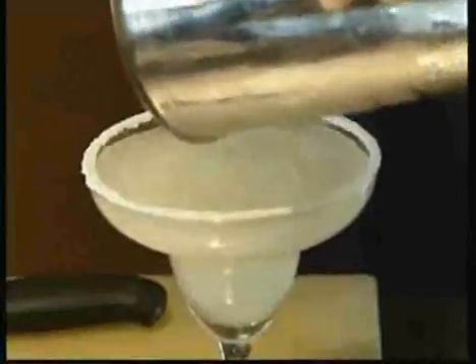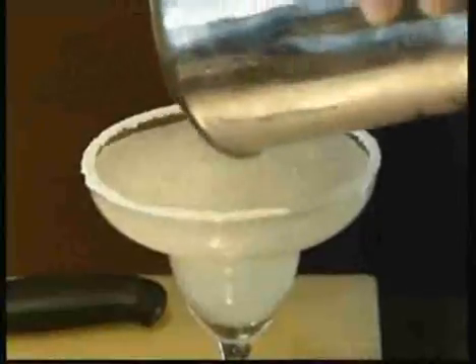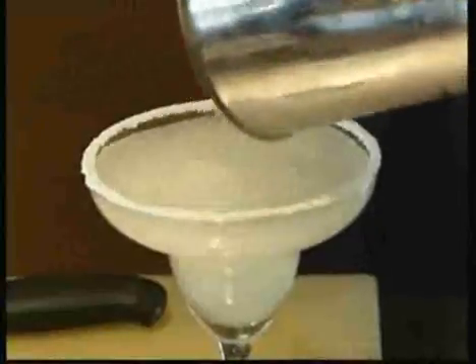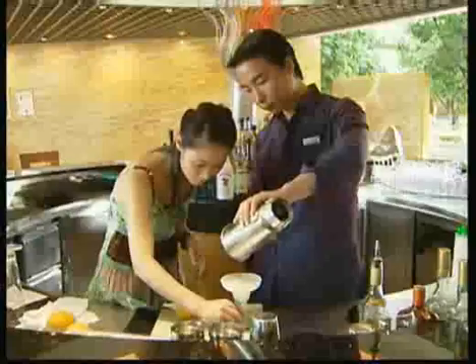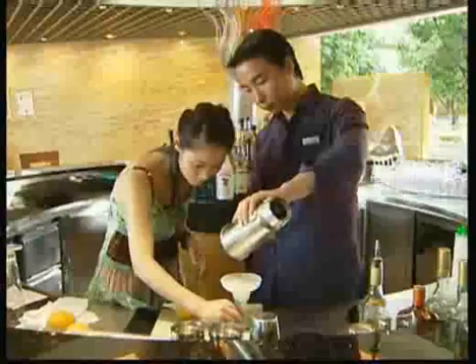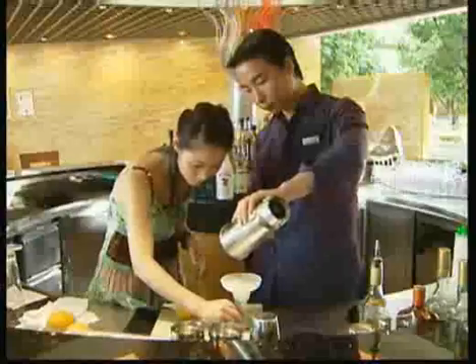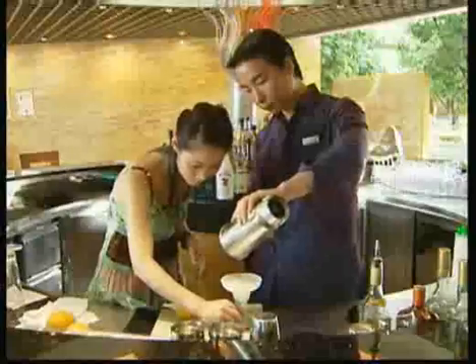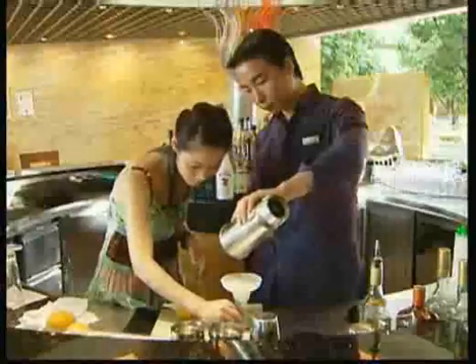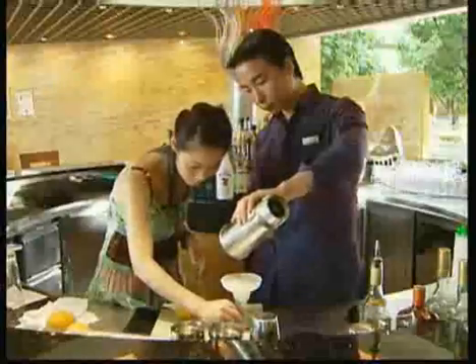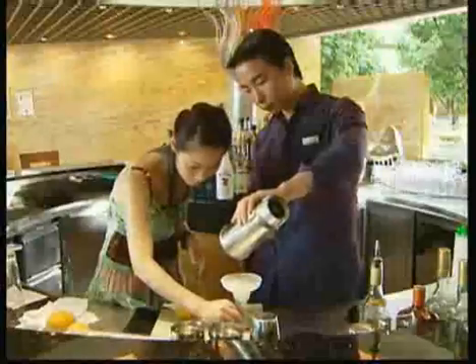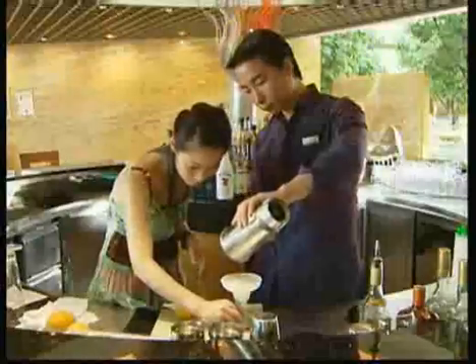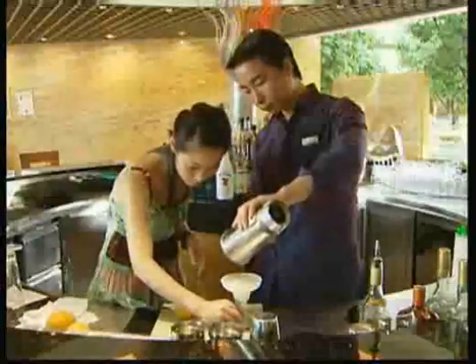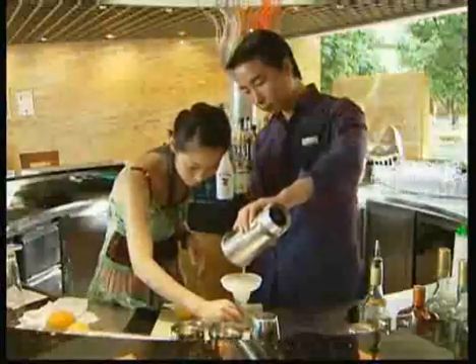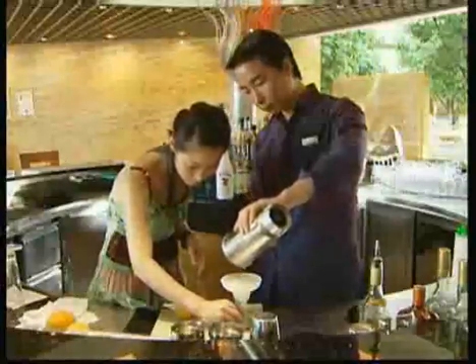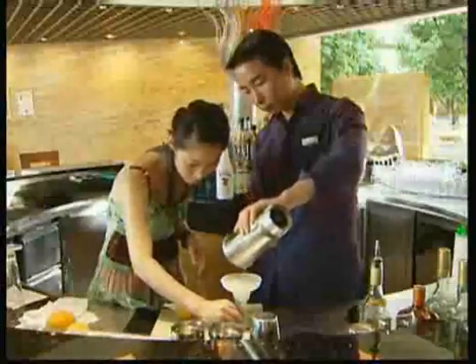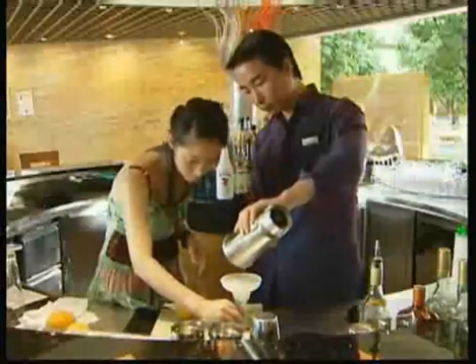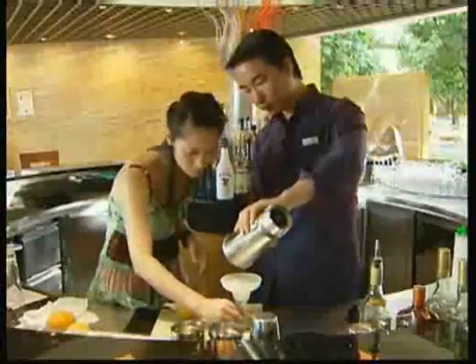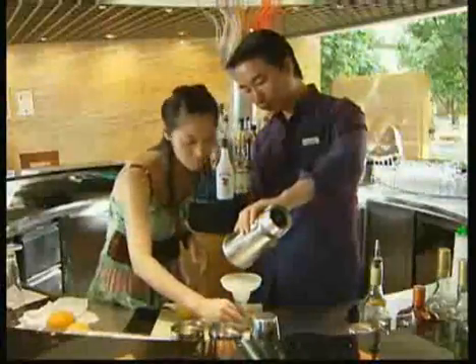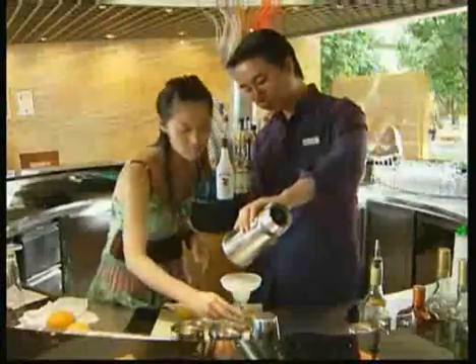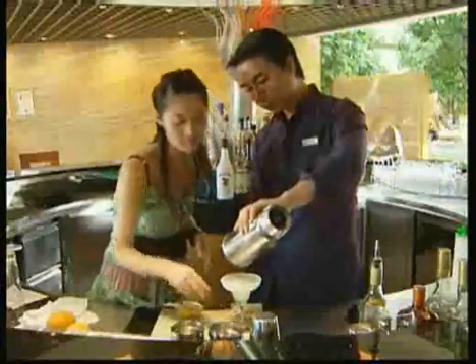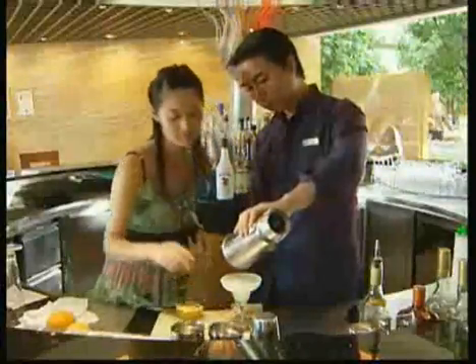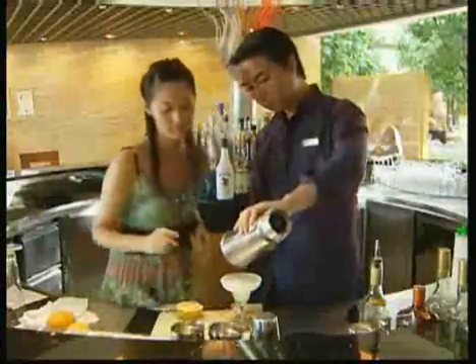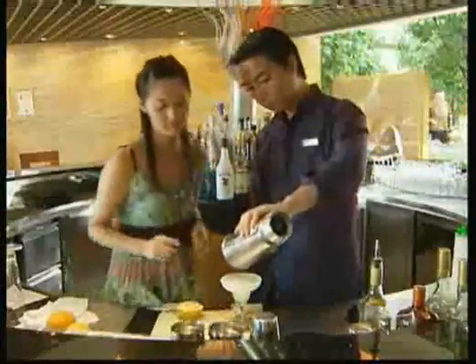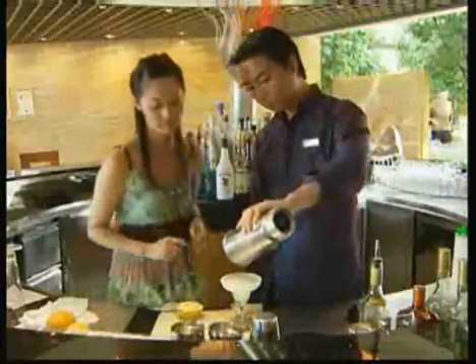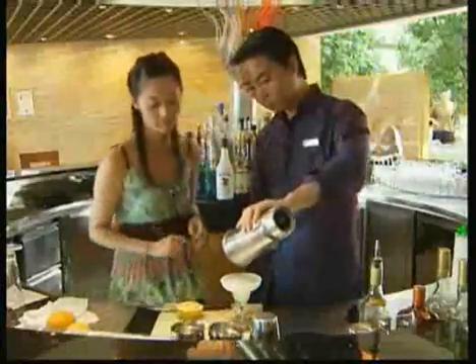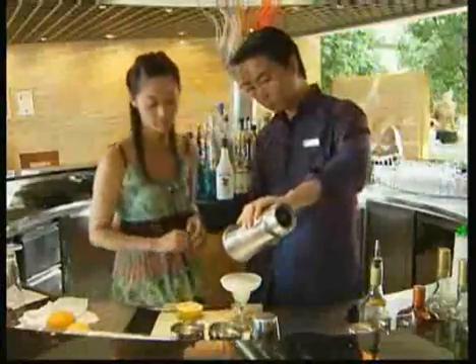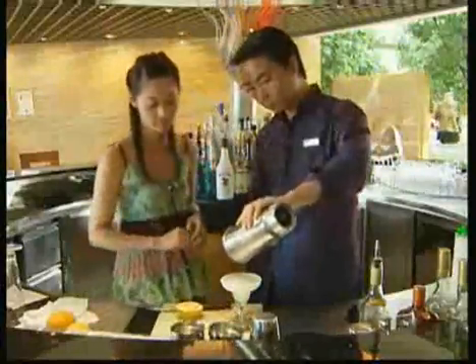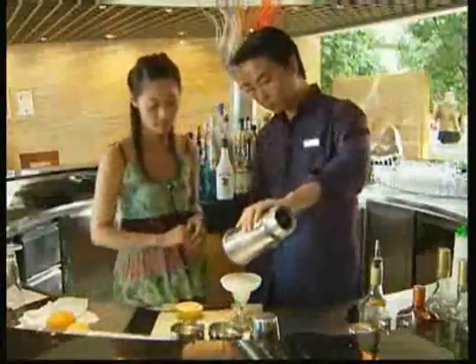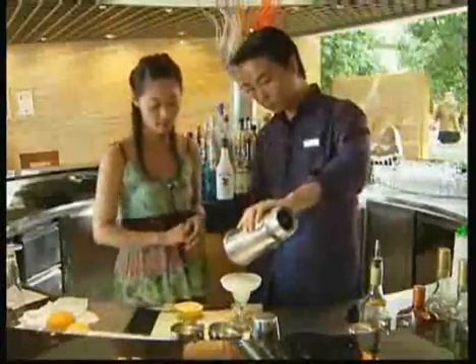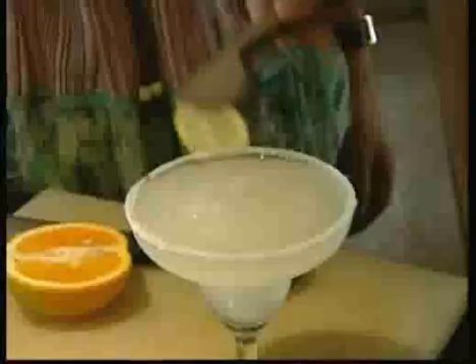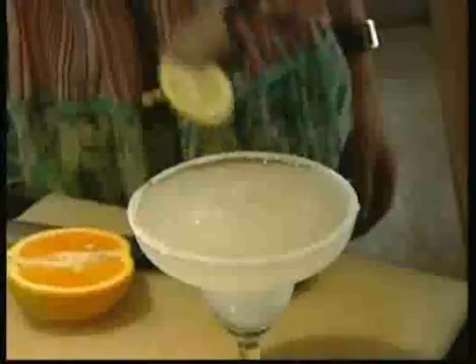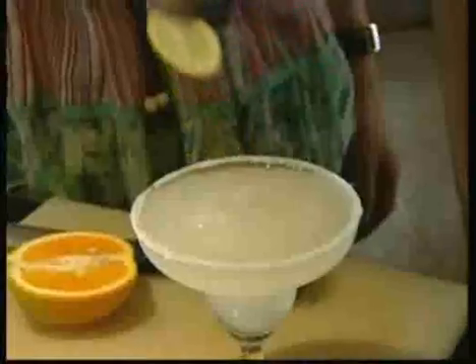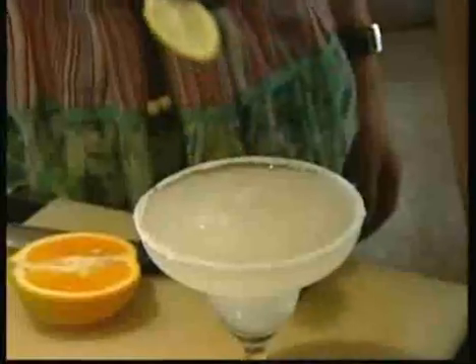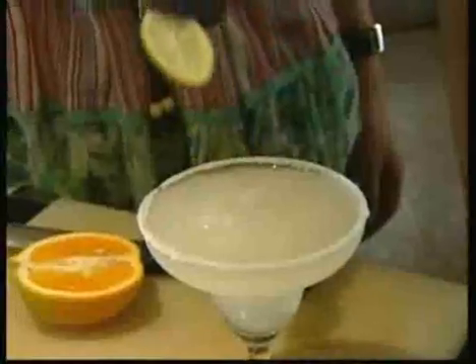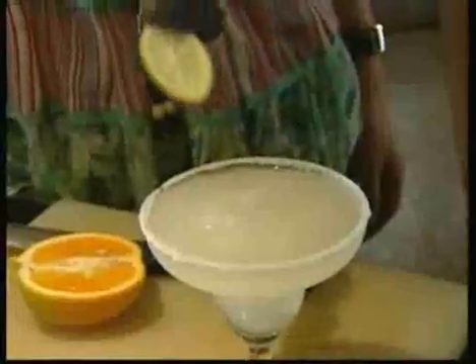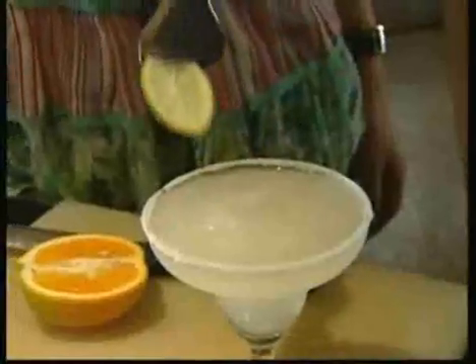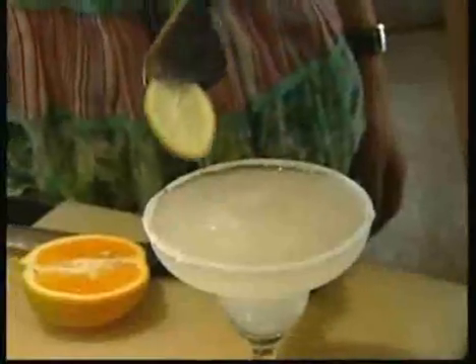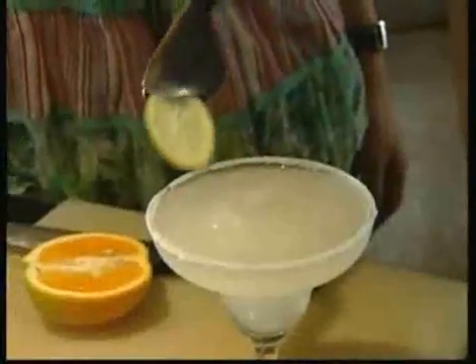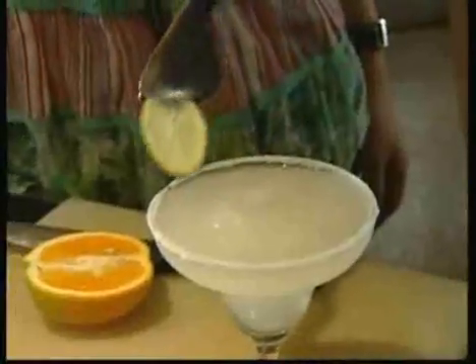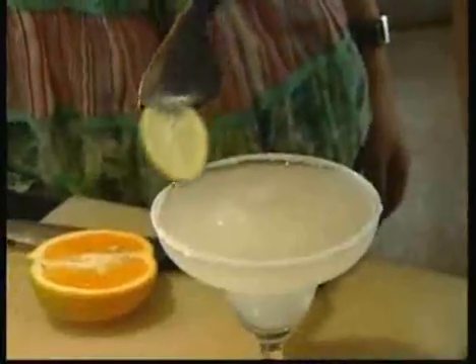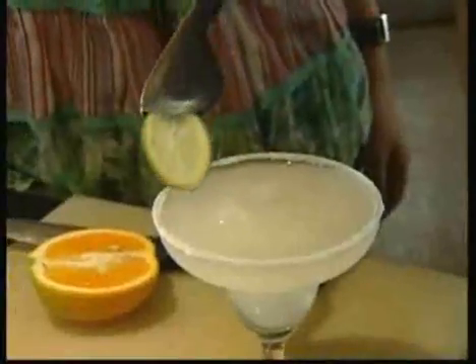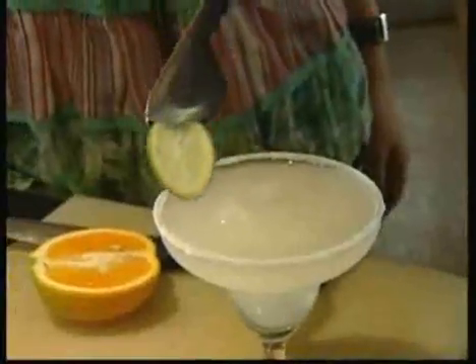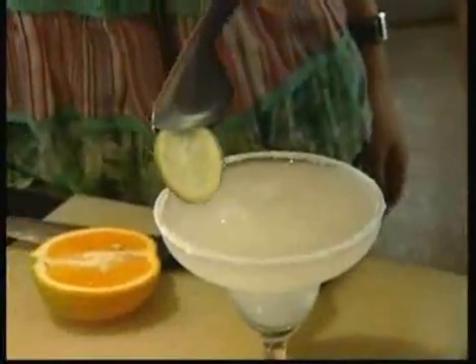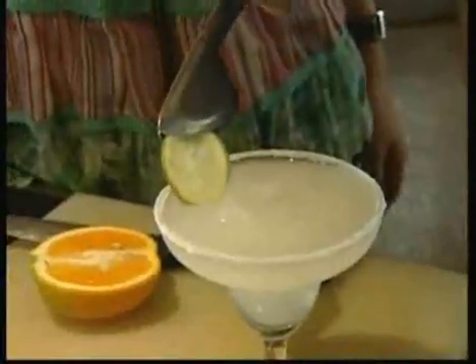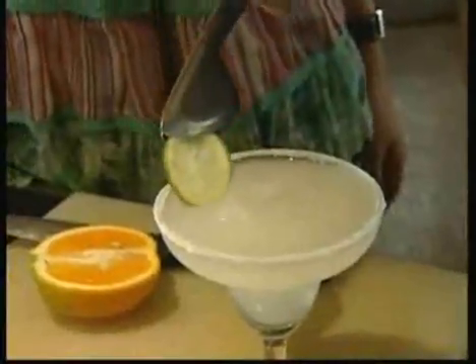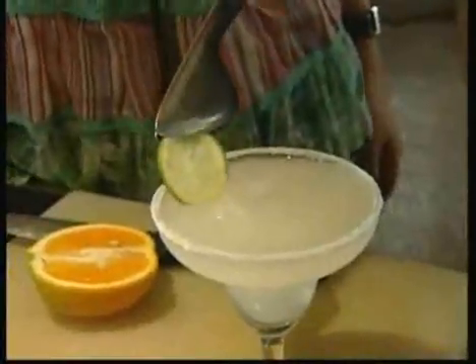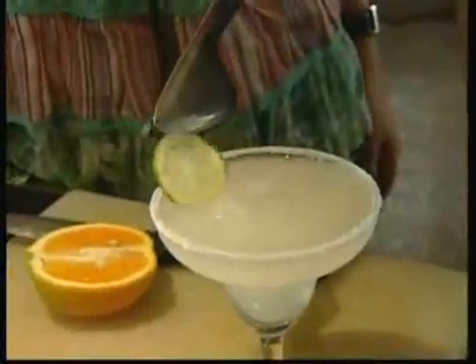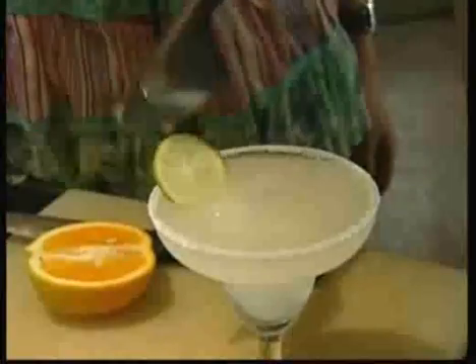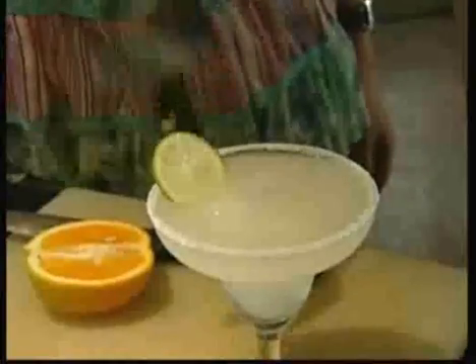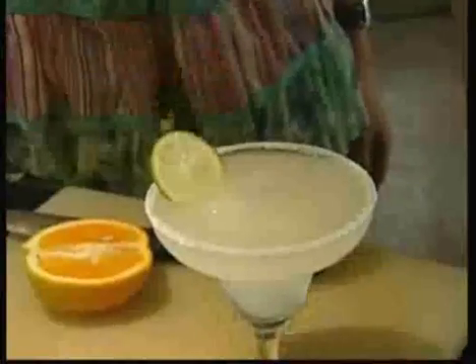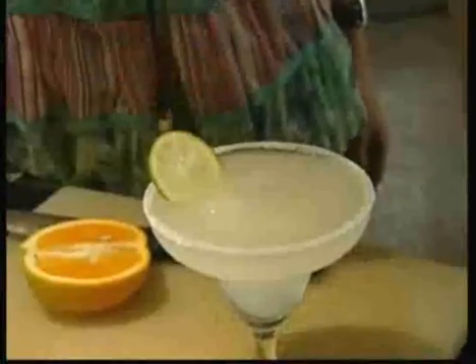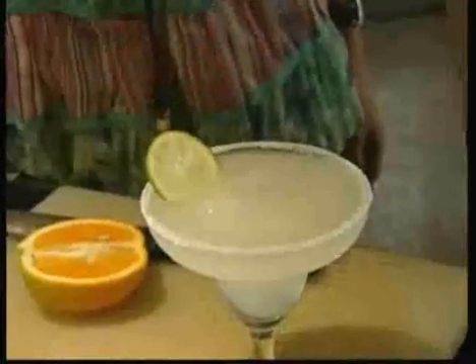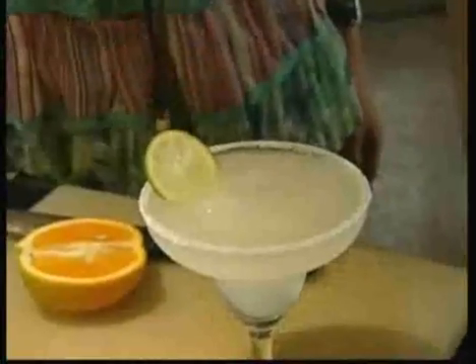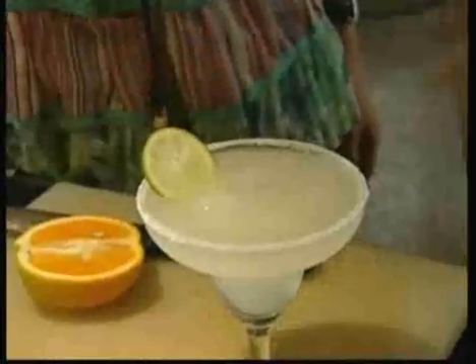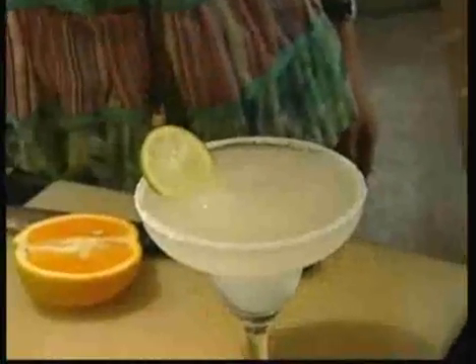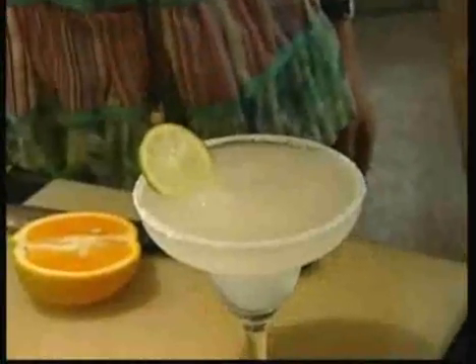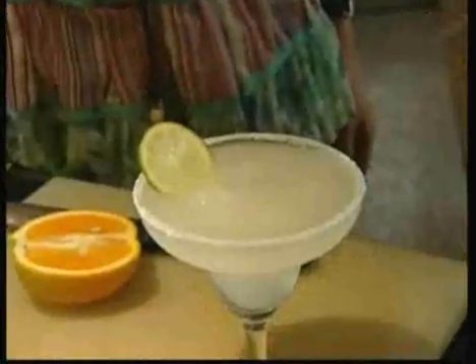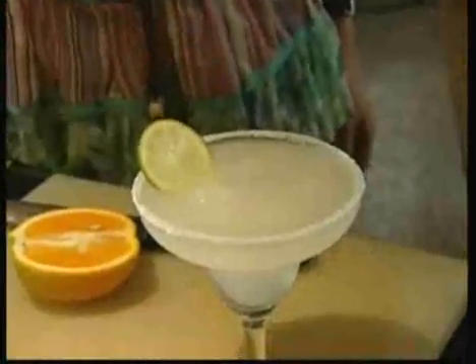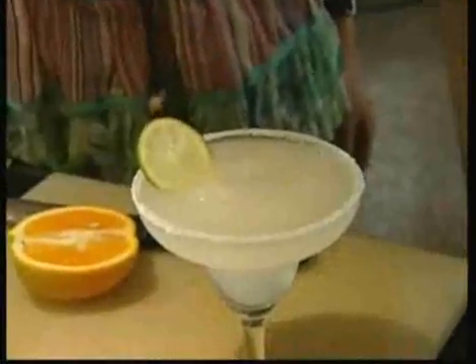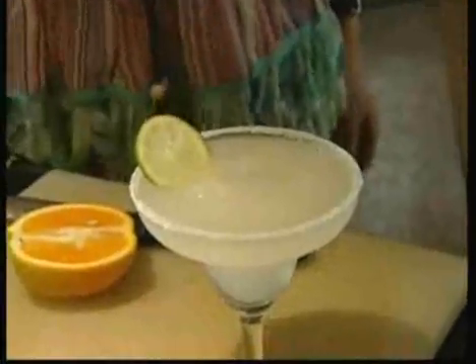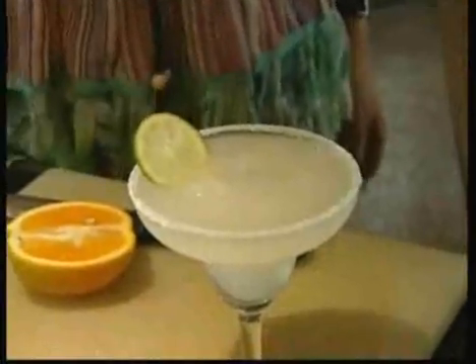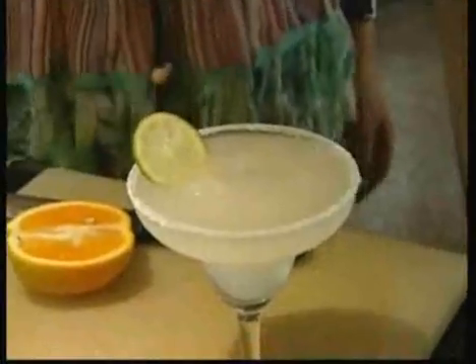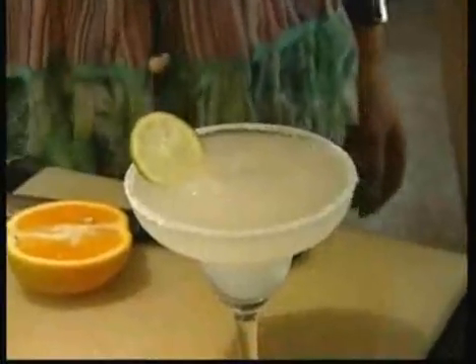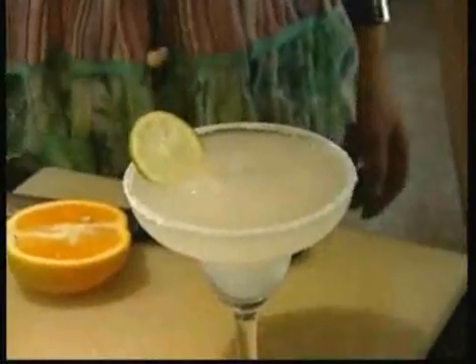For the finishing touch, add a slice of lime as garnish. It's guaranteed to be delicious.